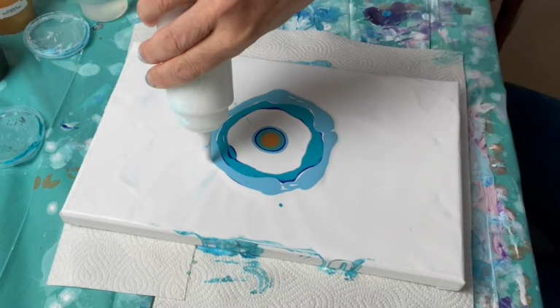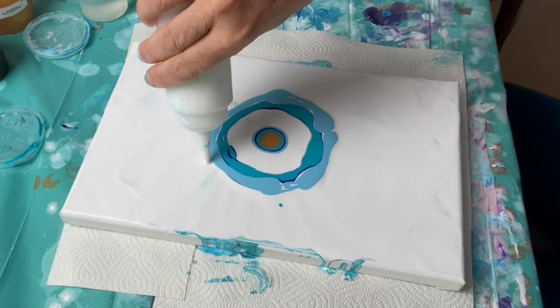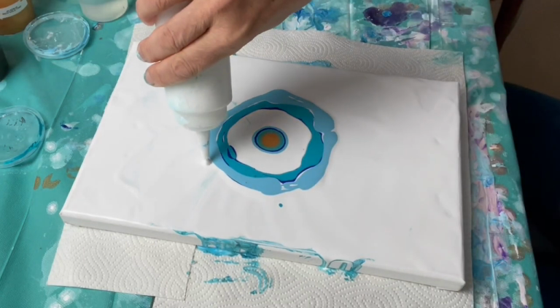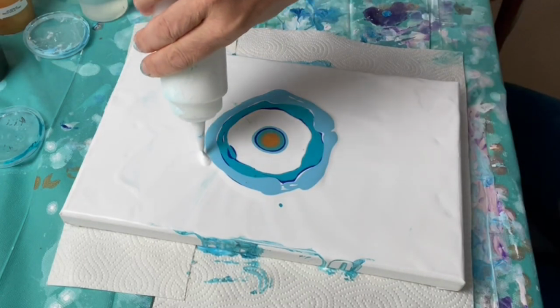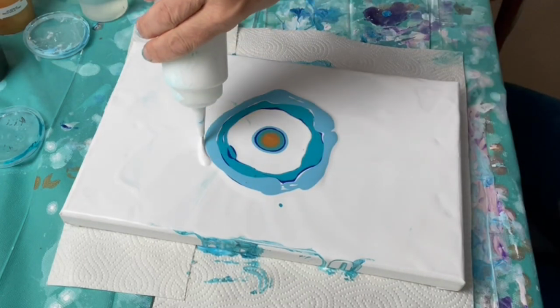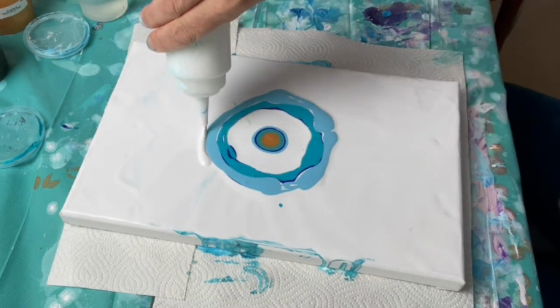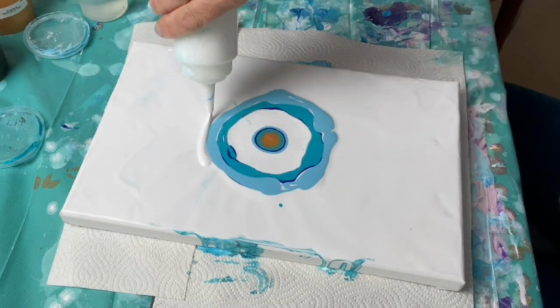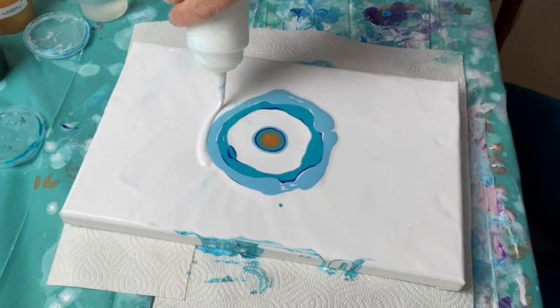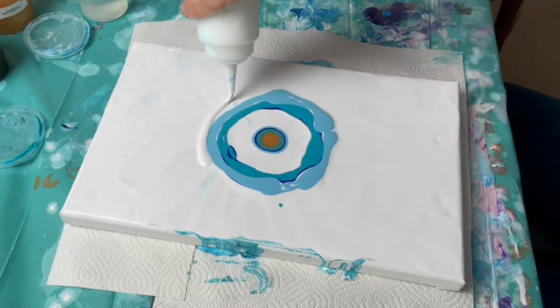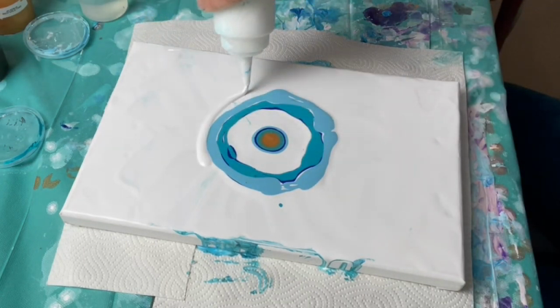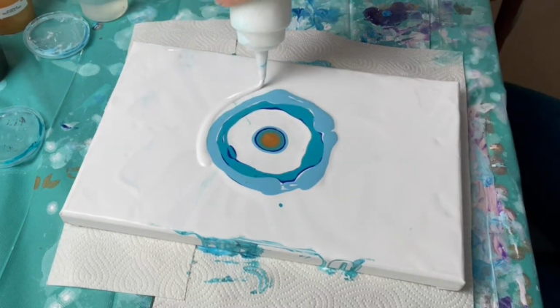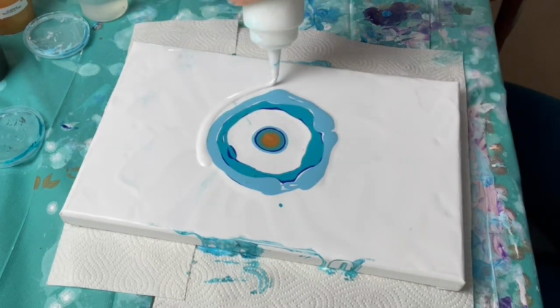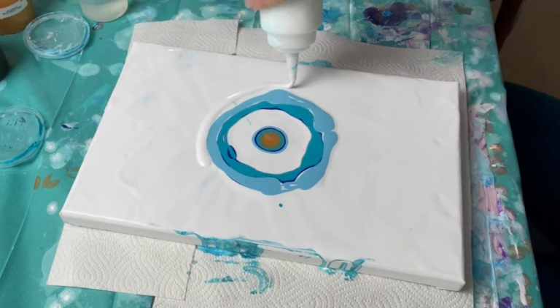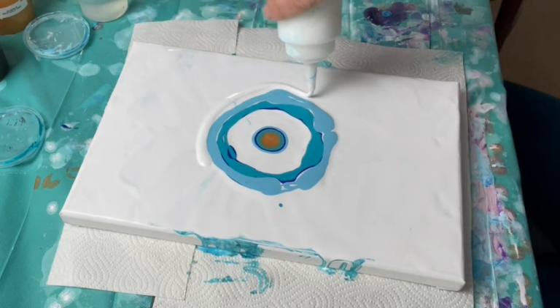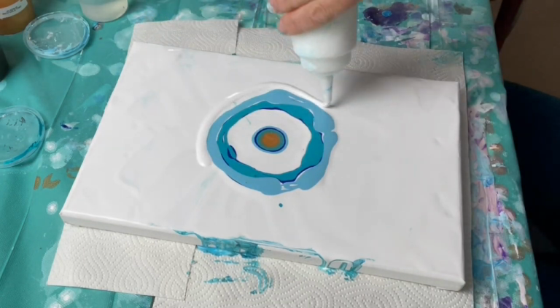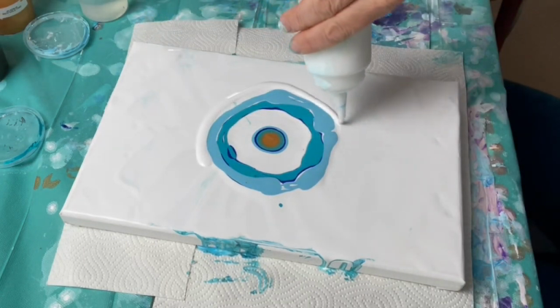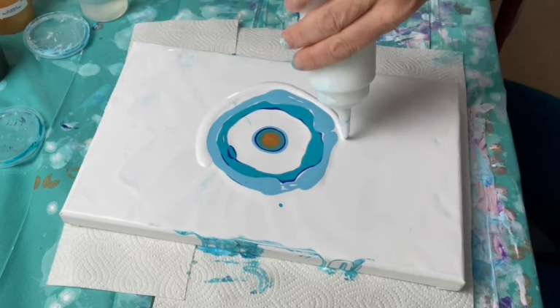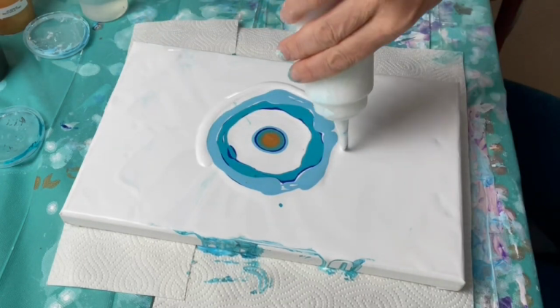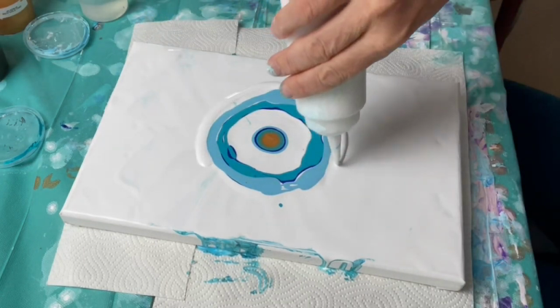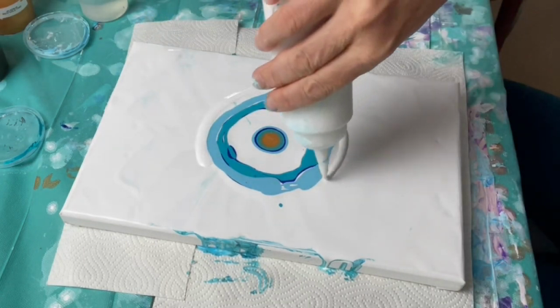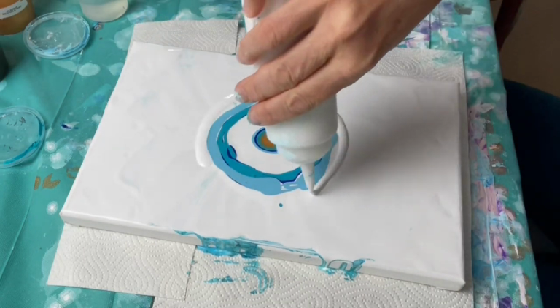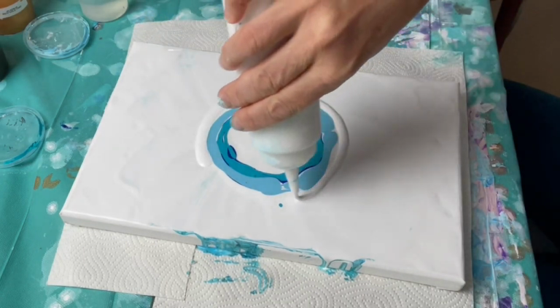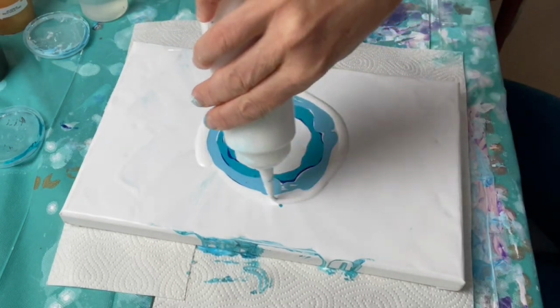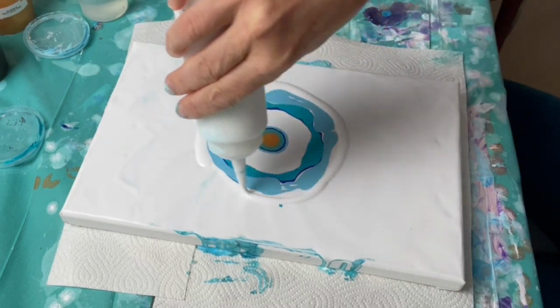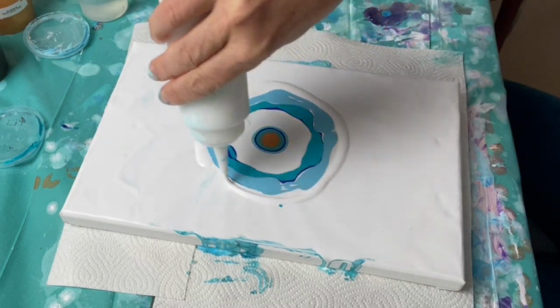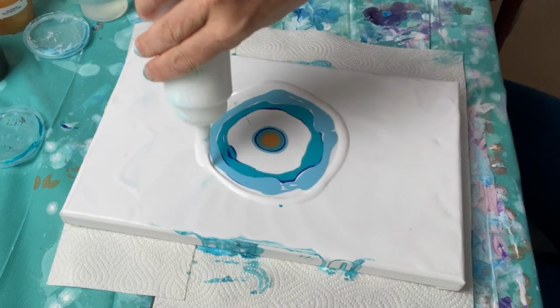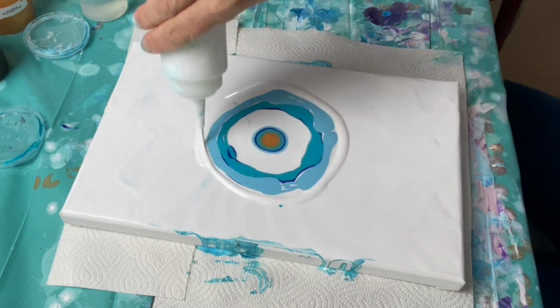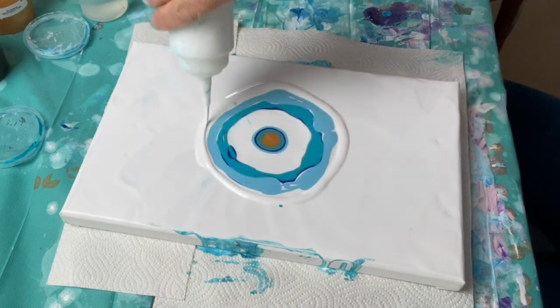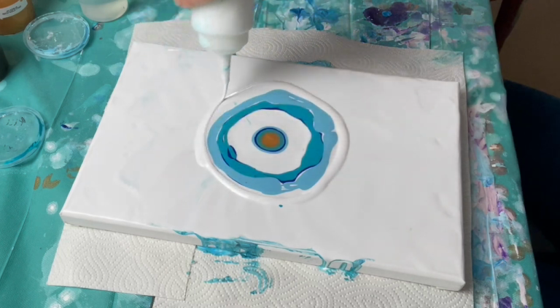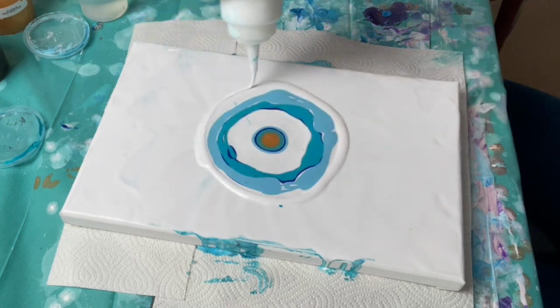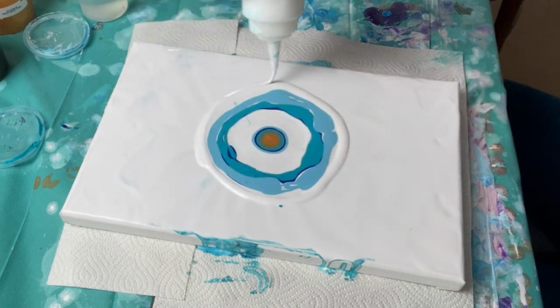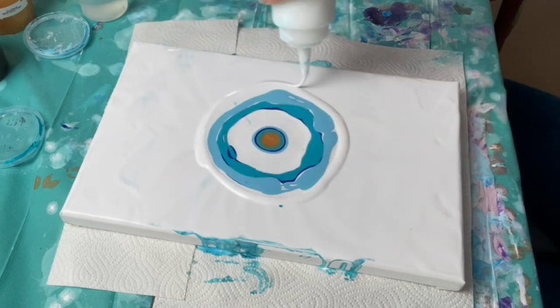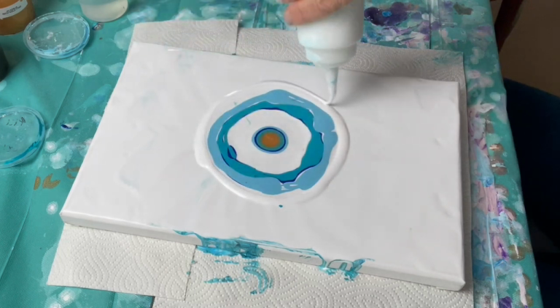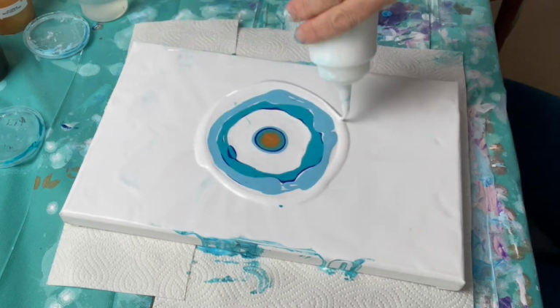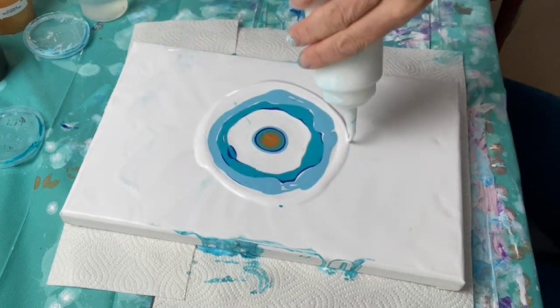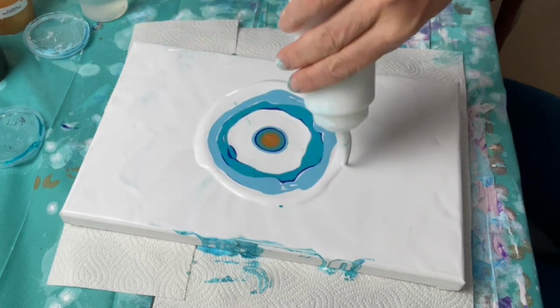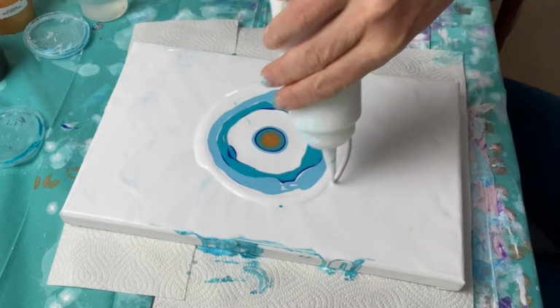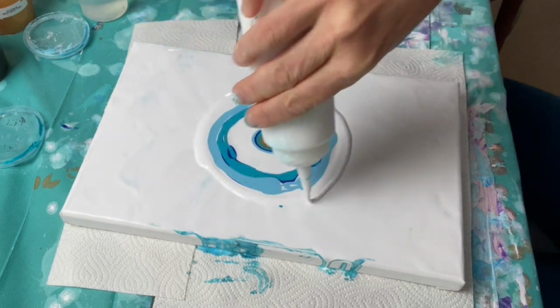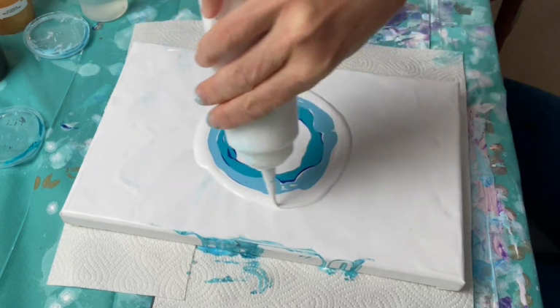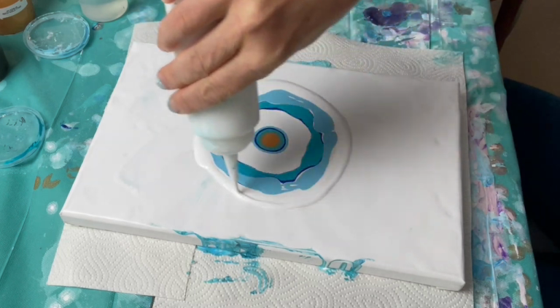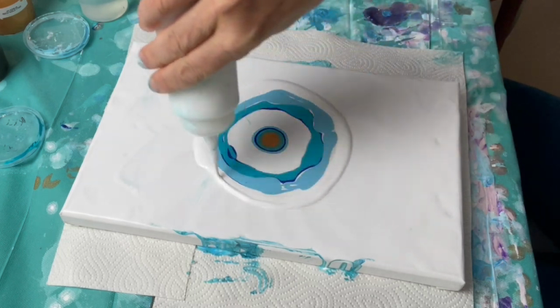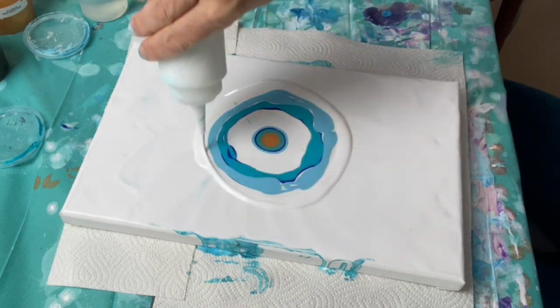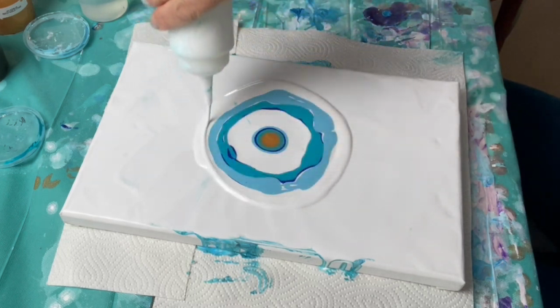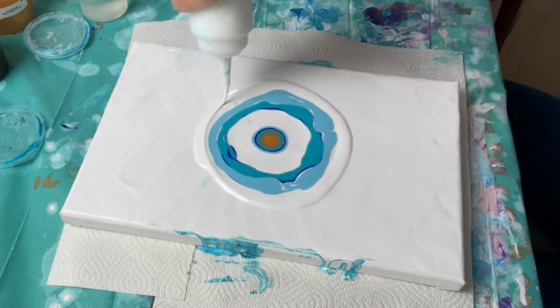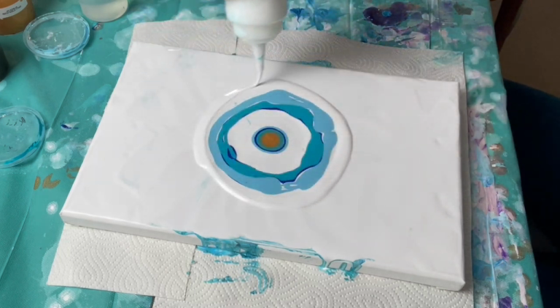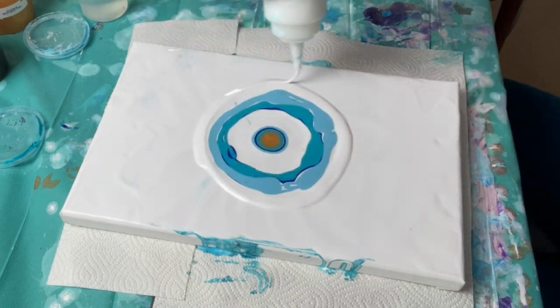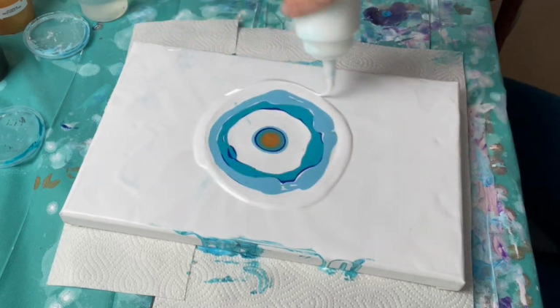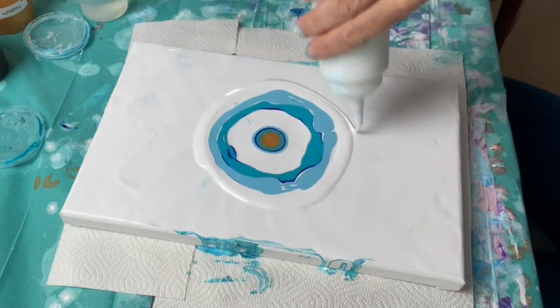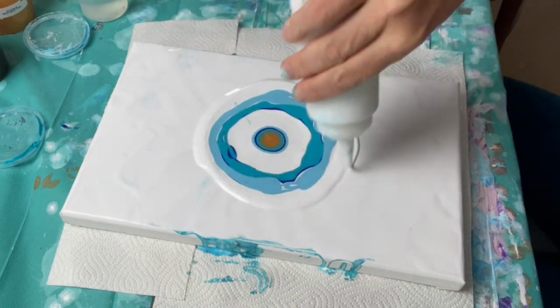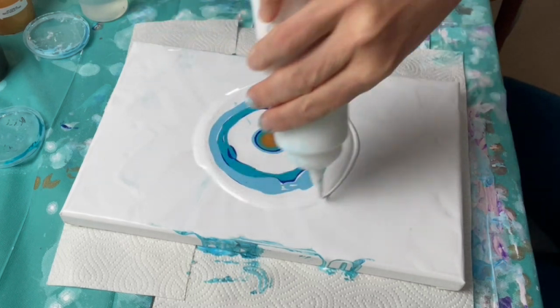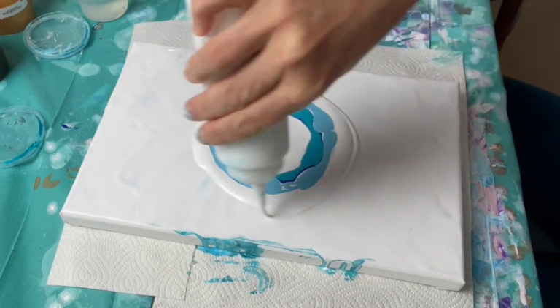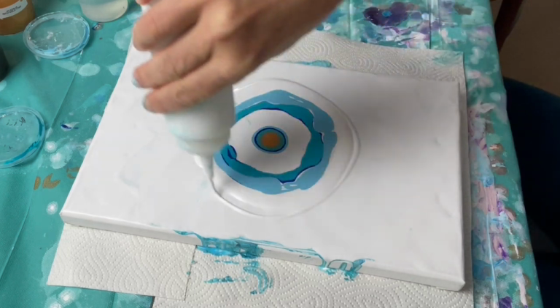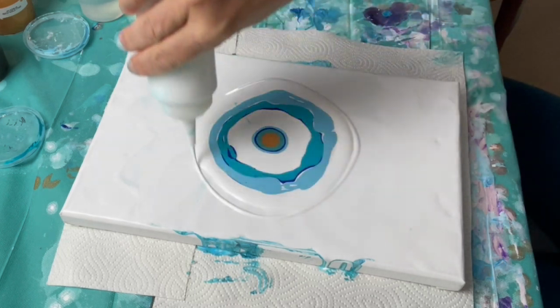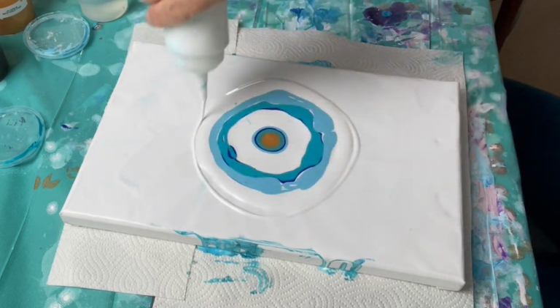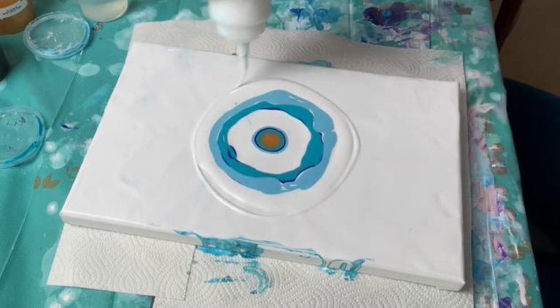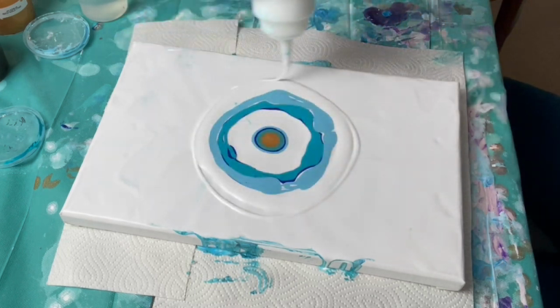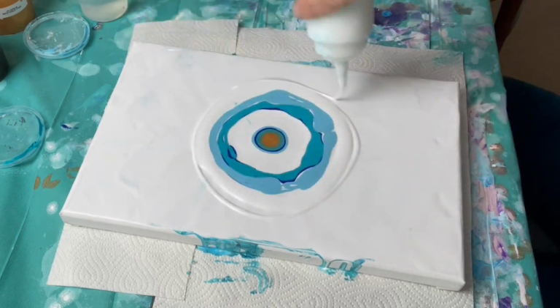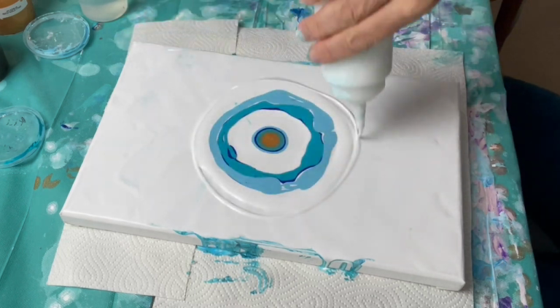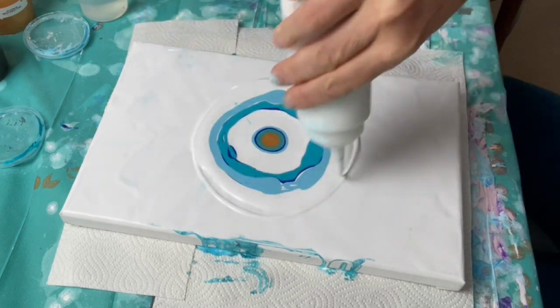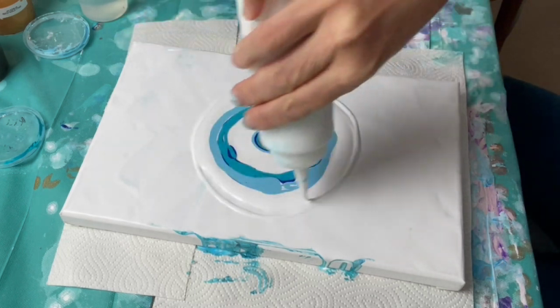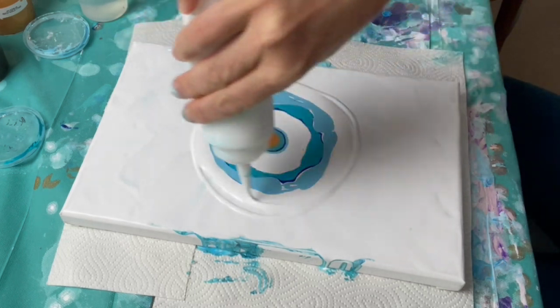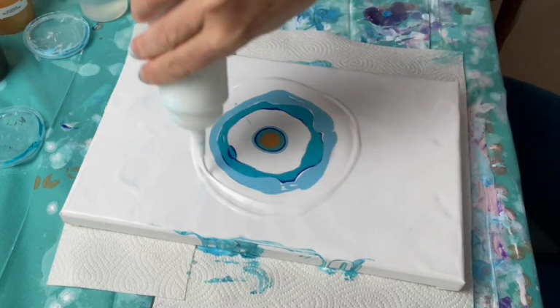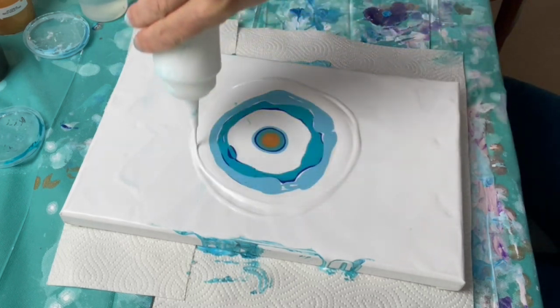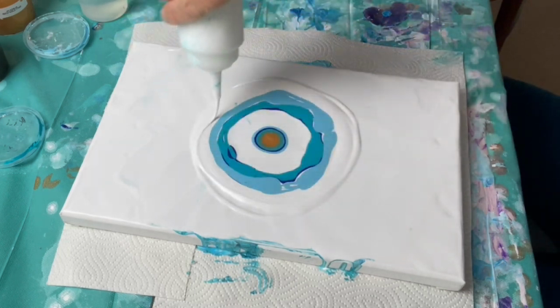I'm adding more white for the paint to flow on. This part is really, really important — I sometimes forget it and only discover it once I start the blowing, which is really annoying.